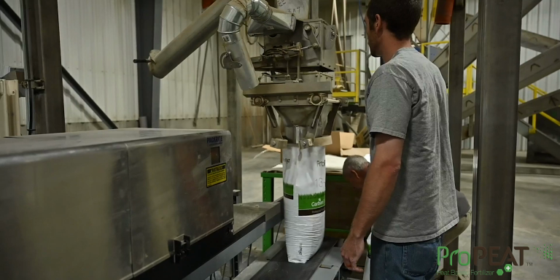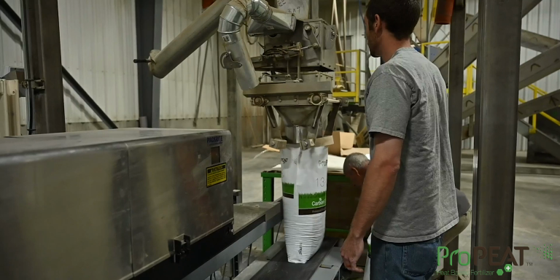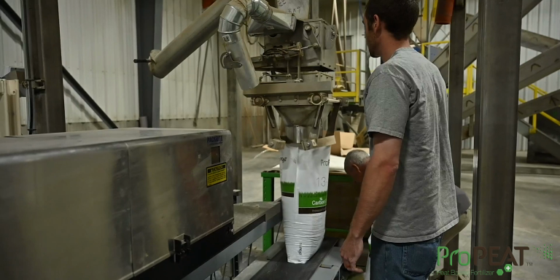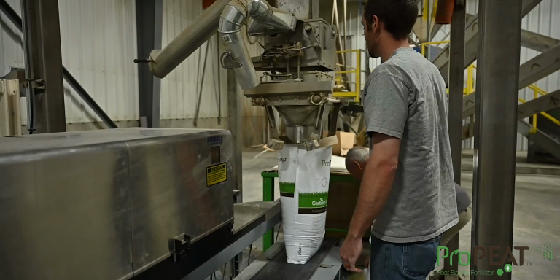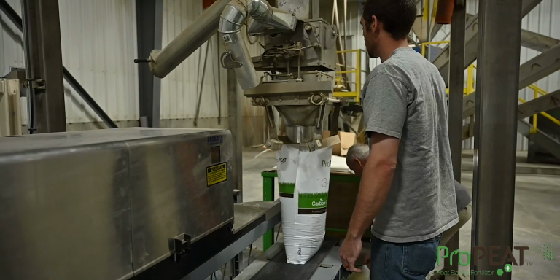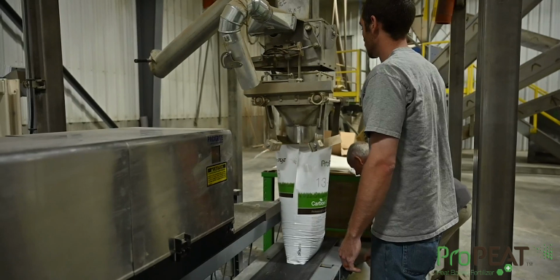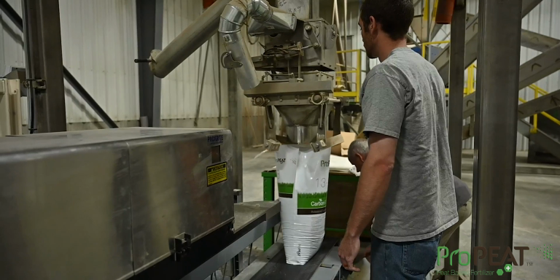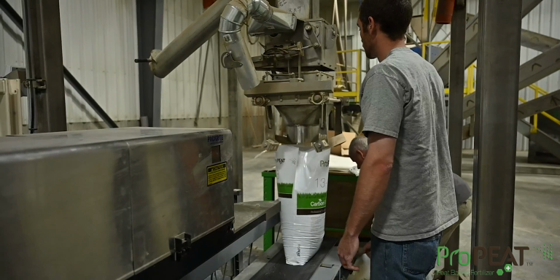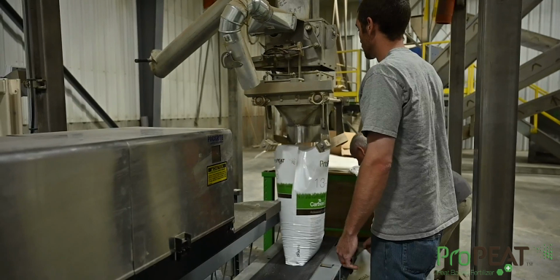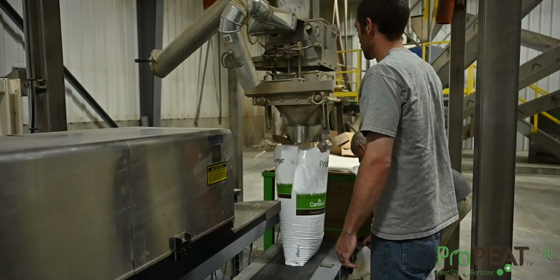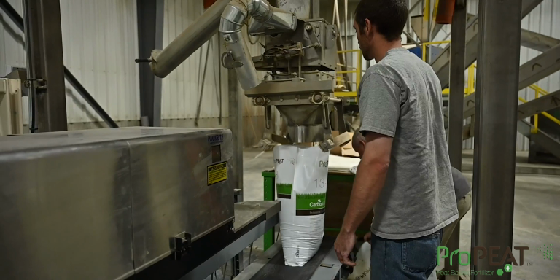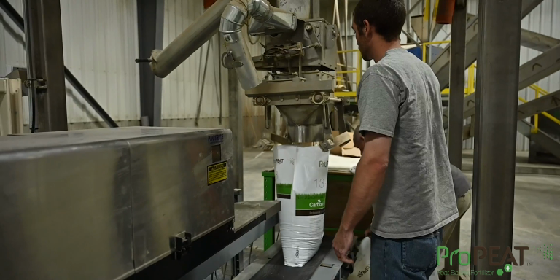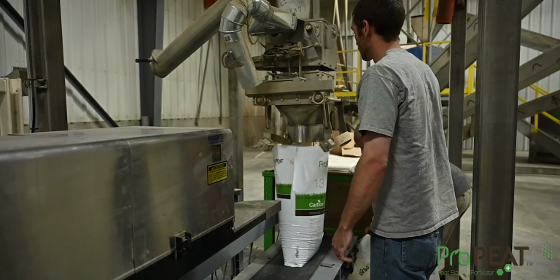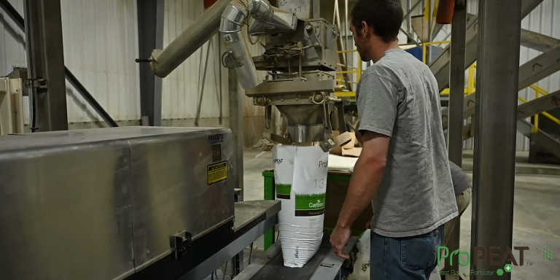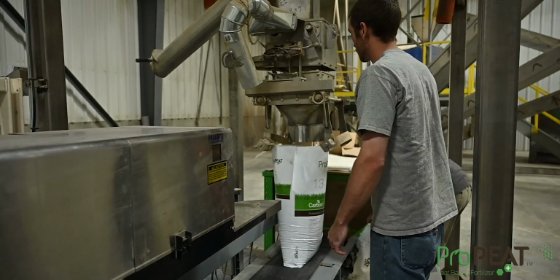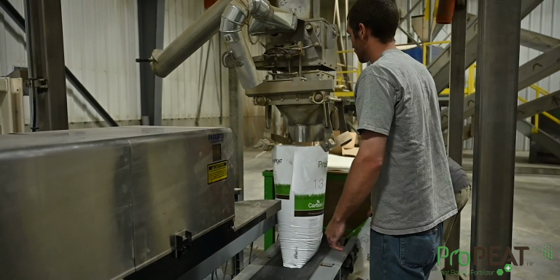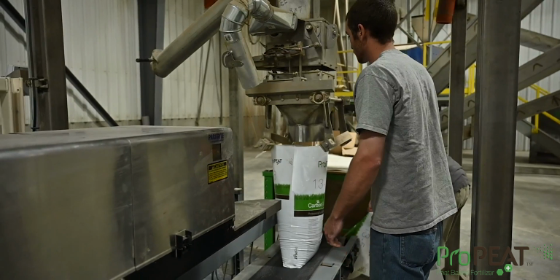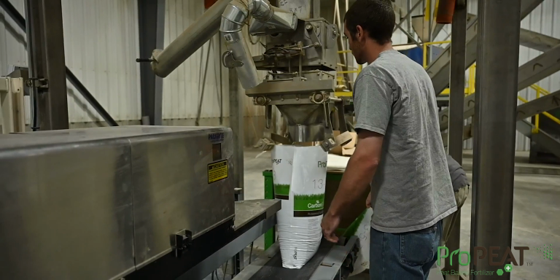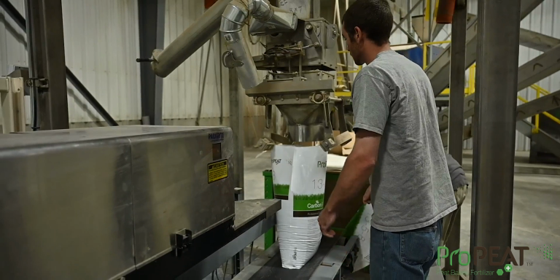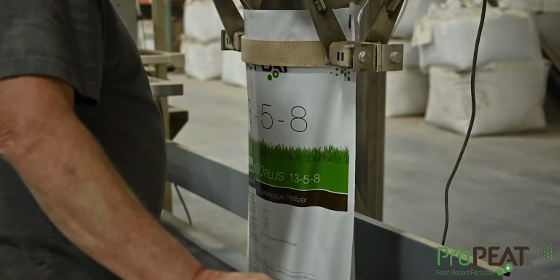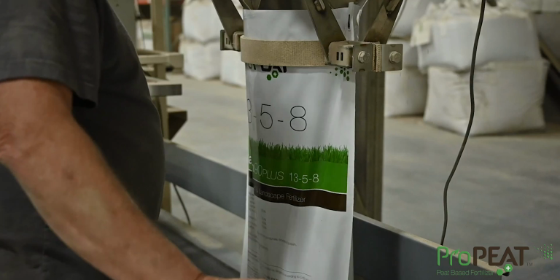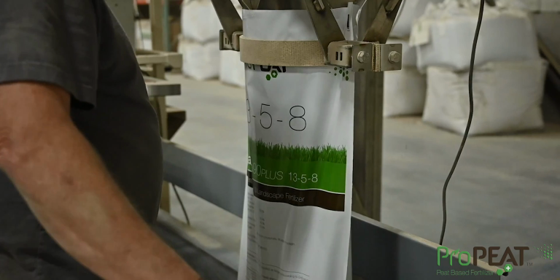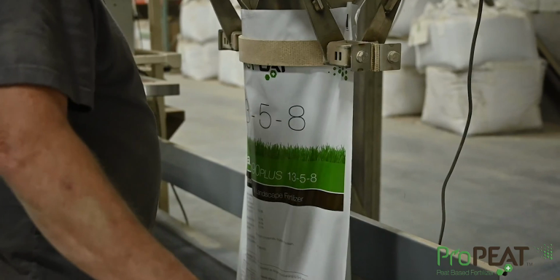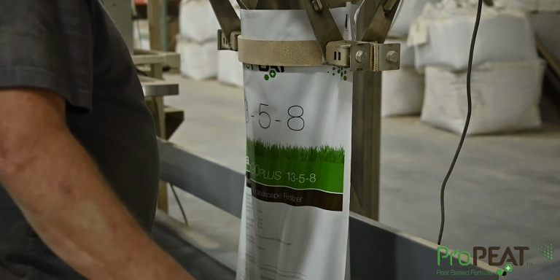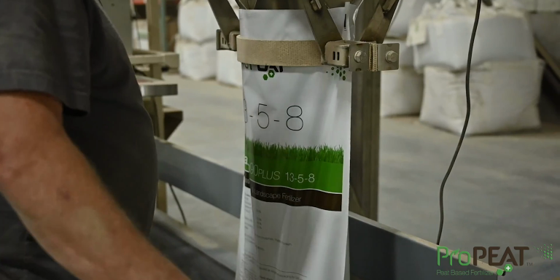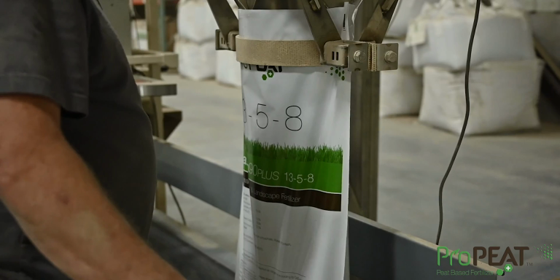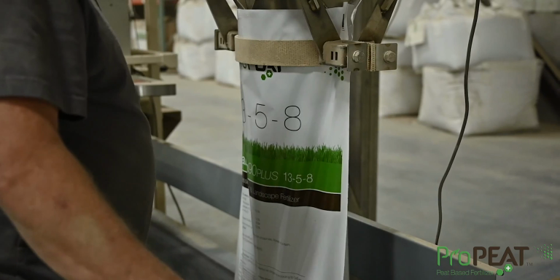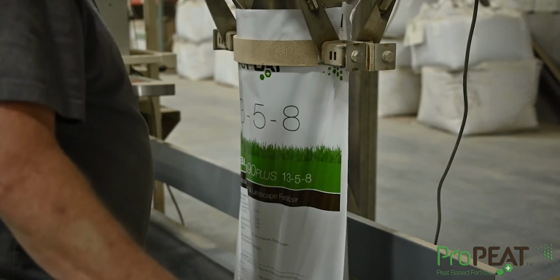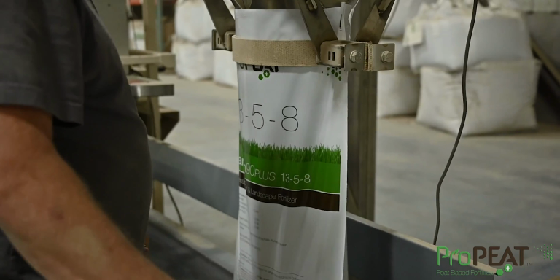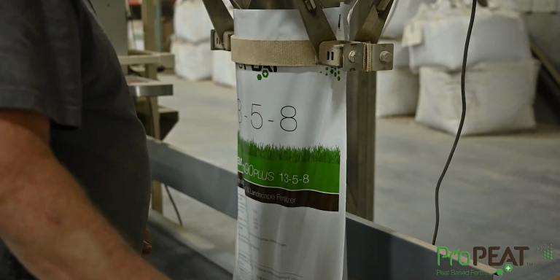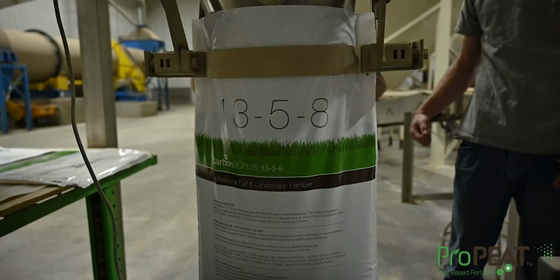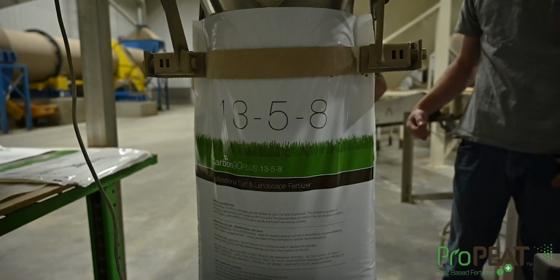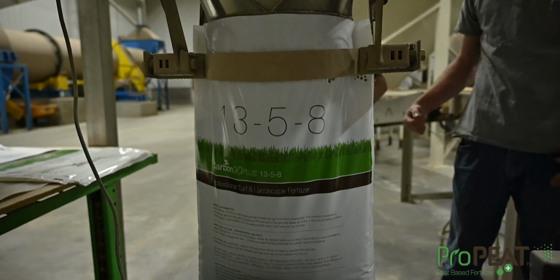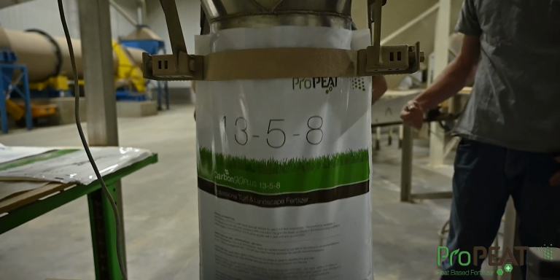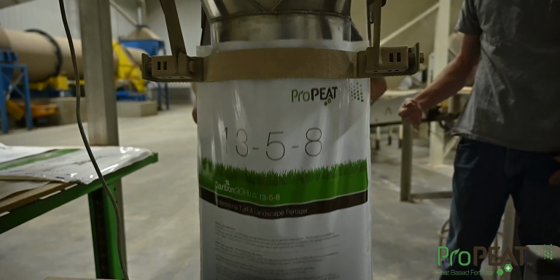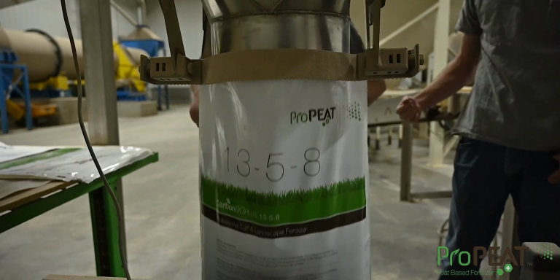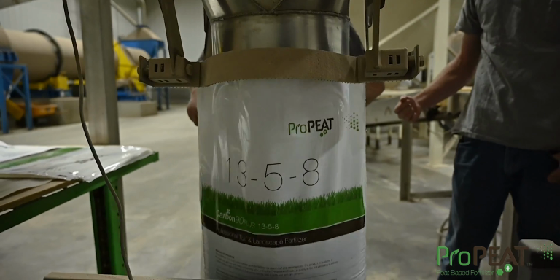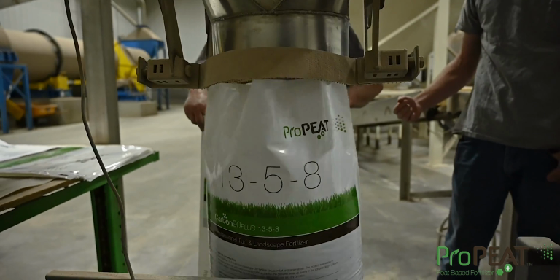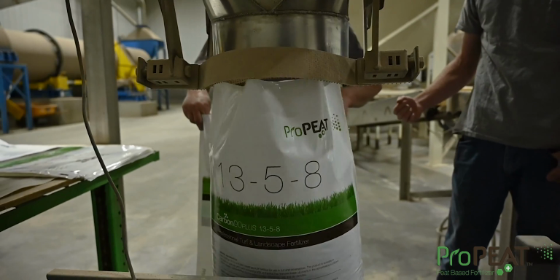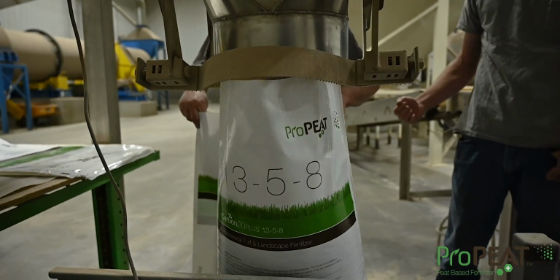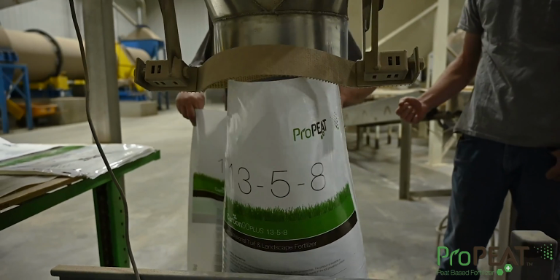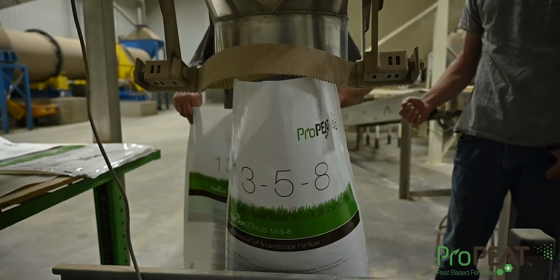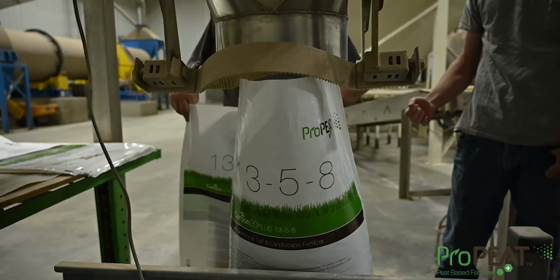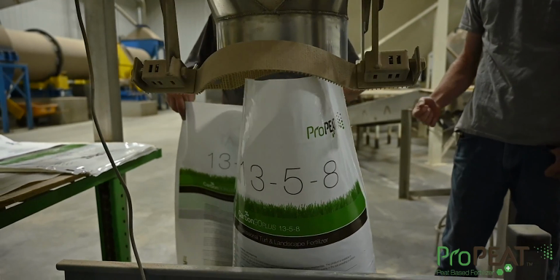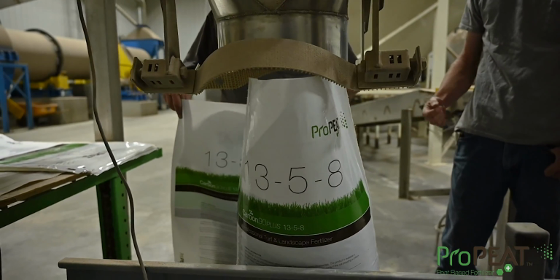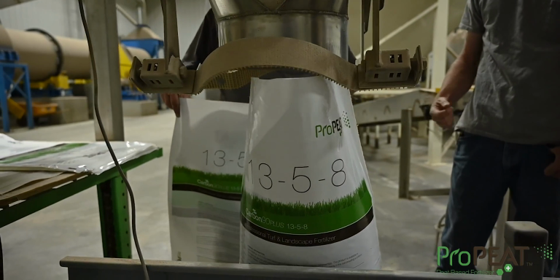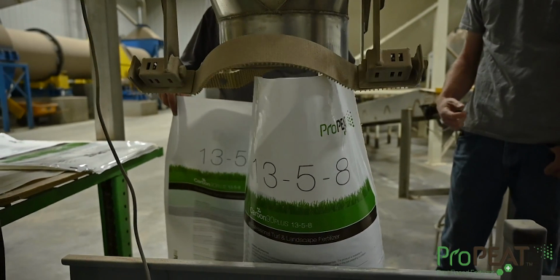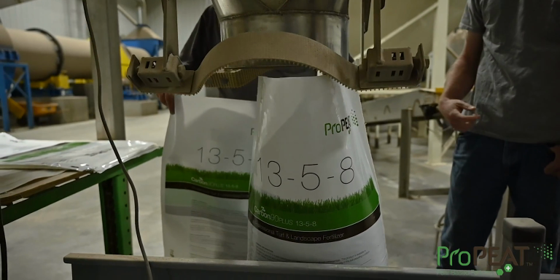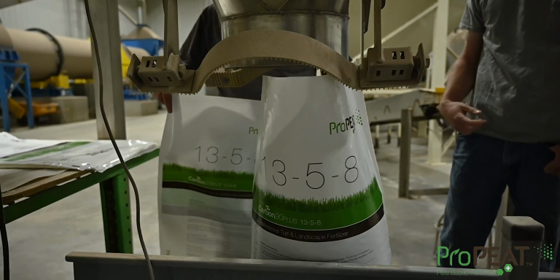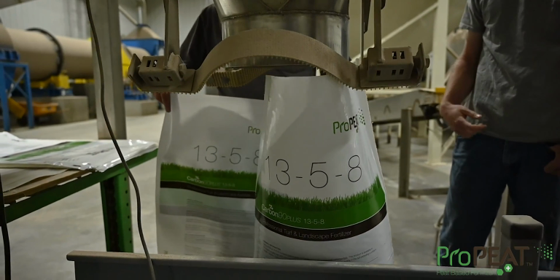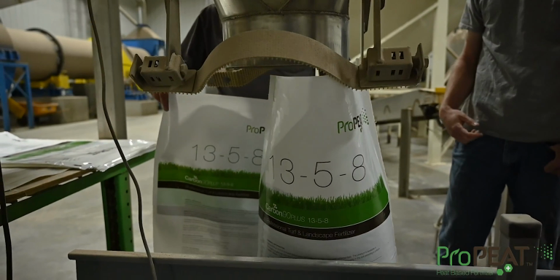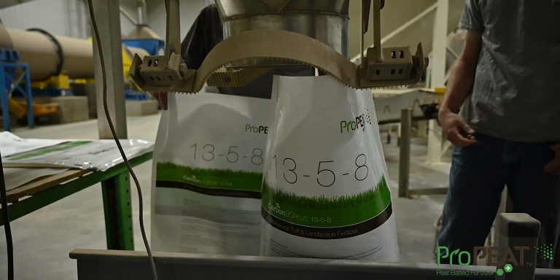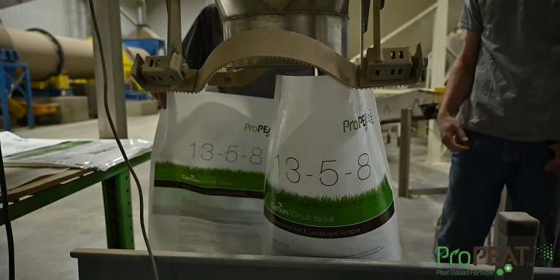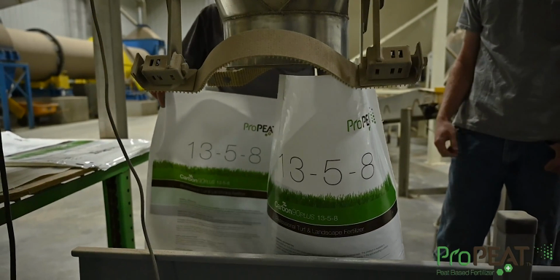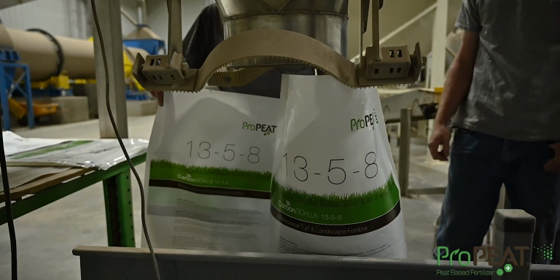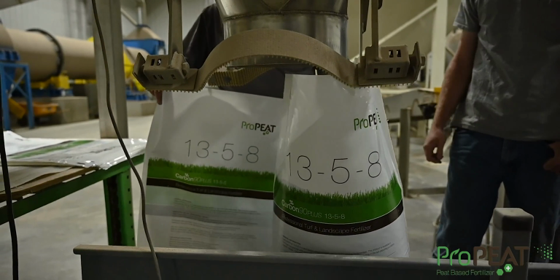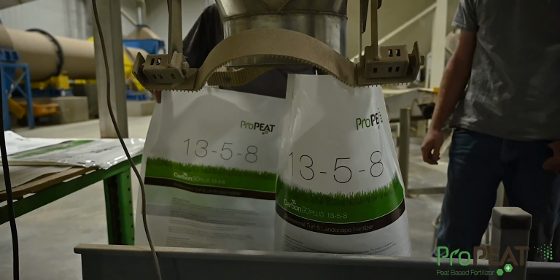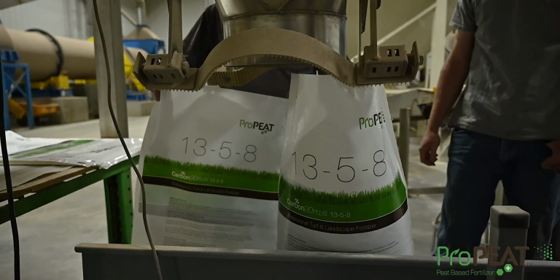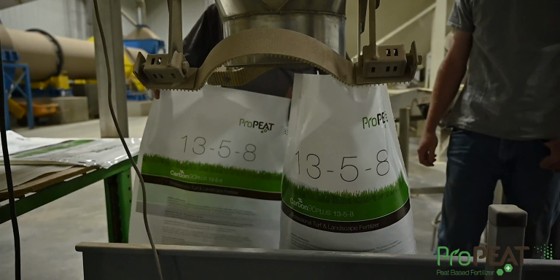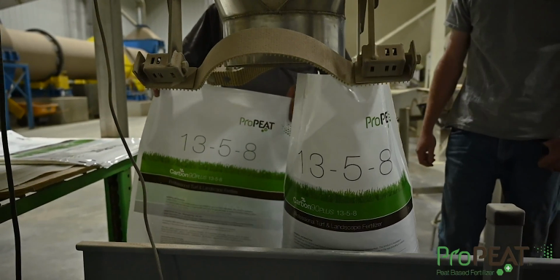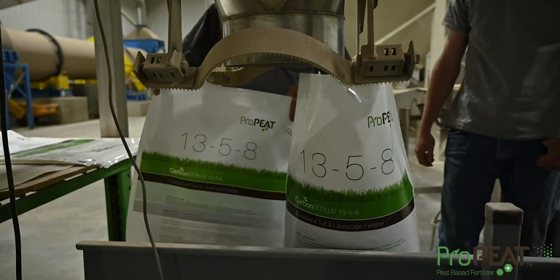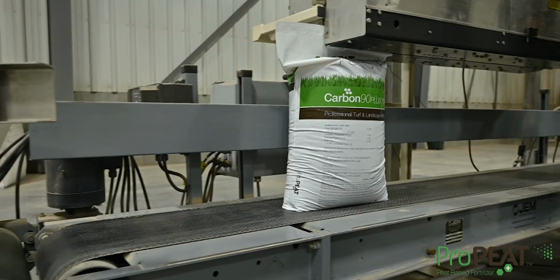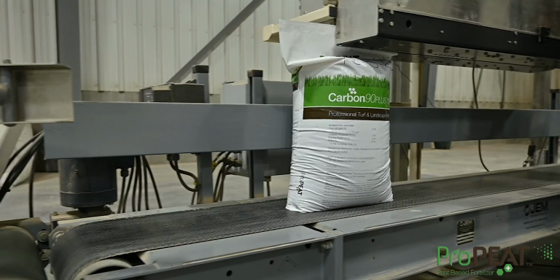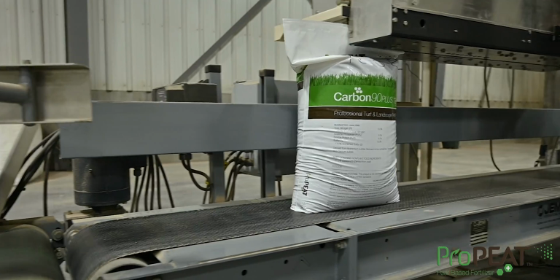Pro-Pete produces four different SGN sizes, making application easy on everything from greens, fairways, lawns, and gardens.